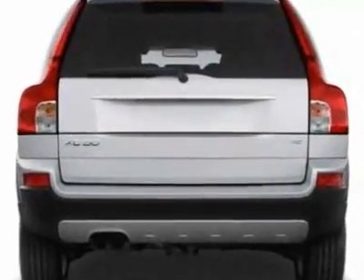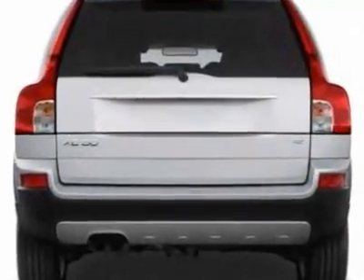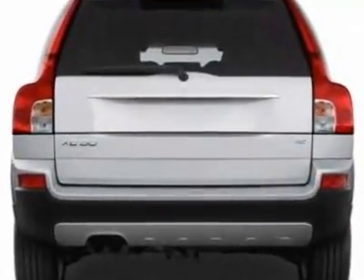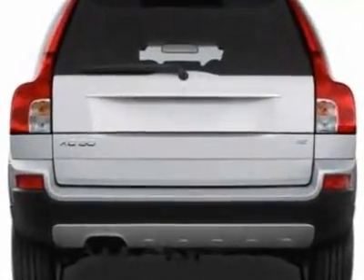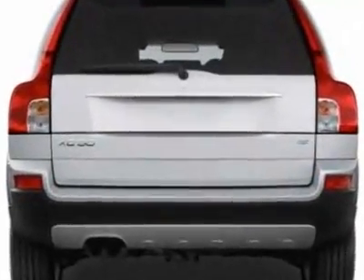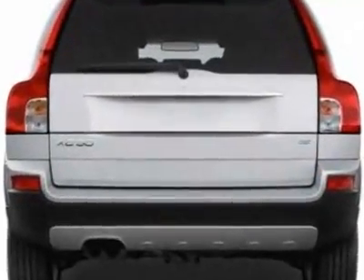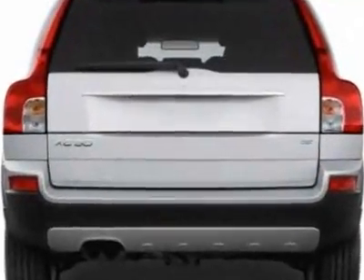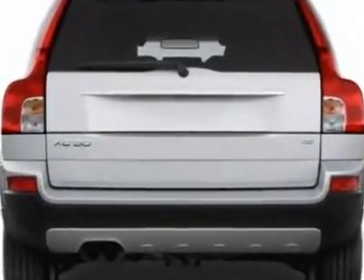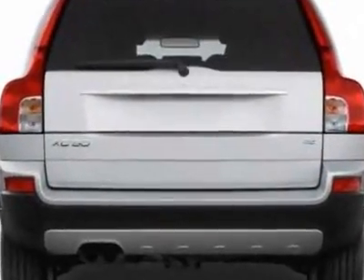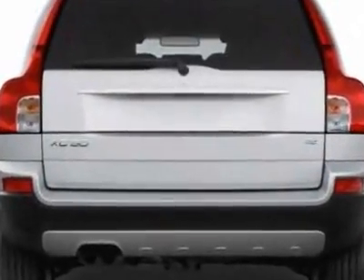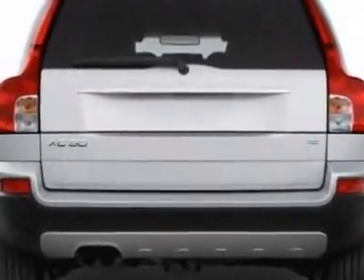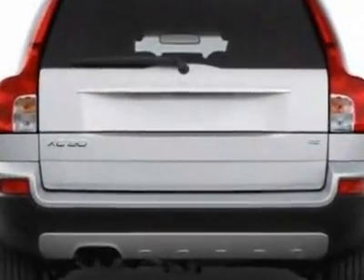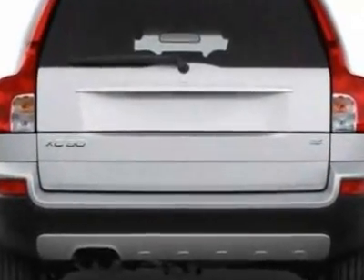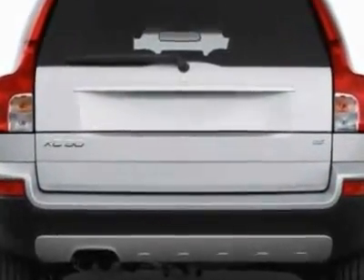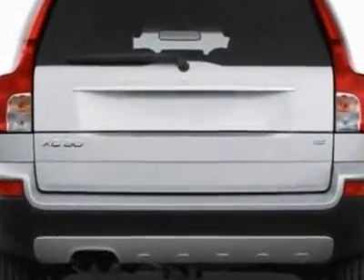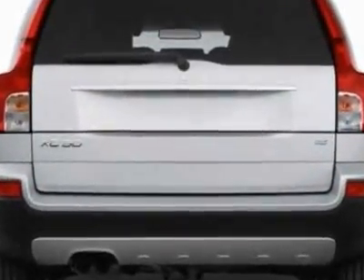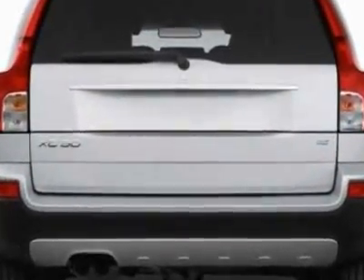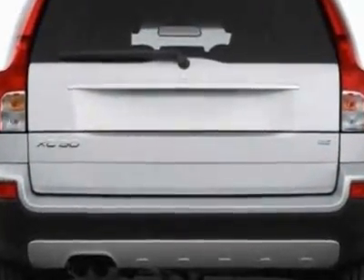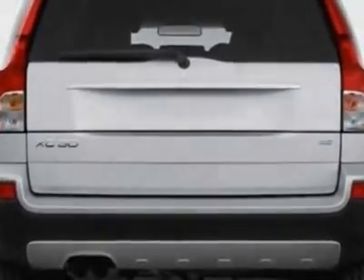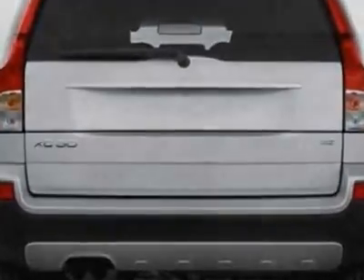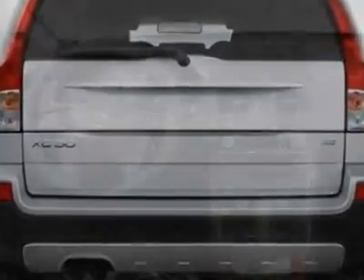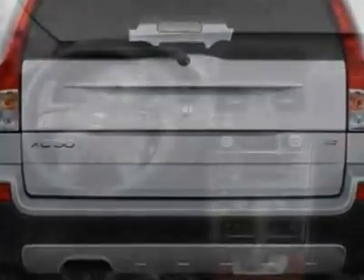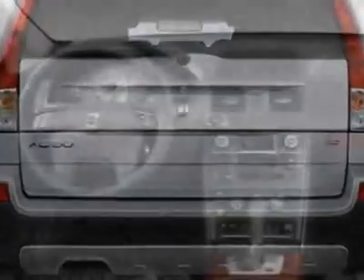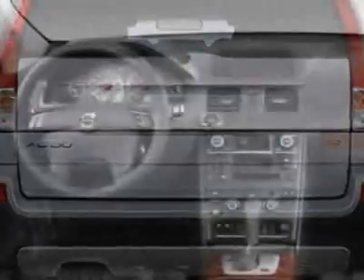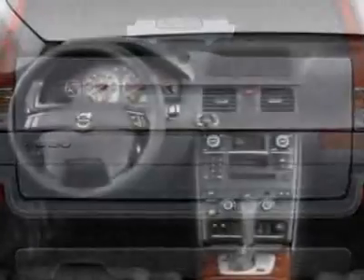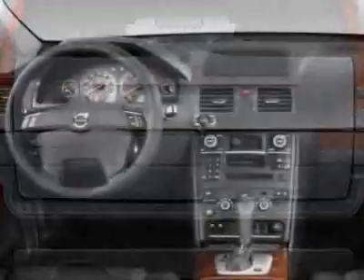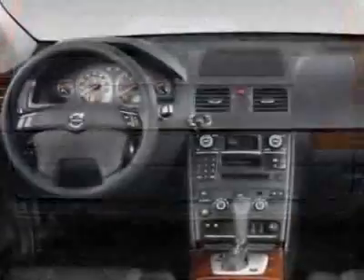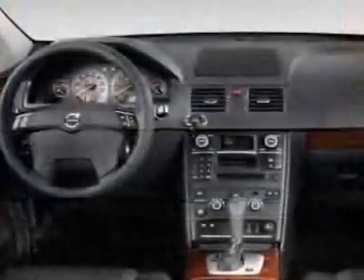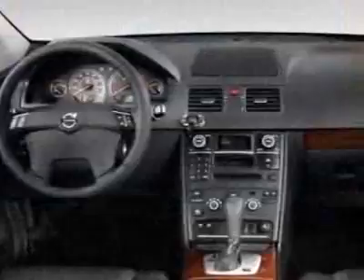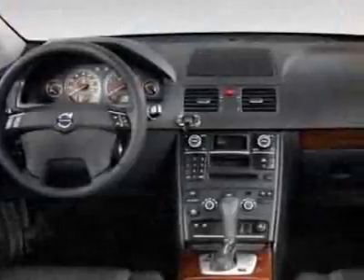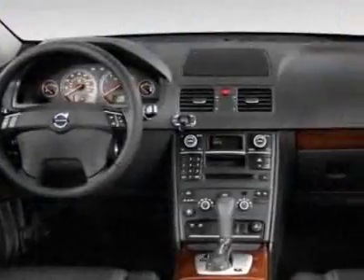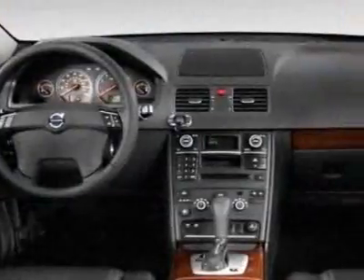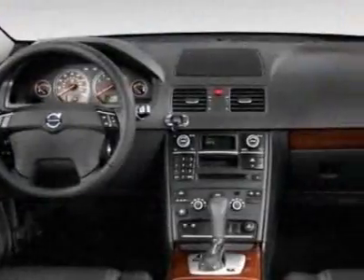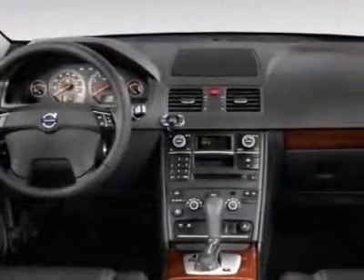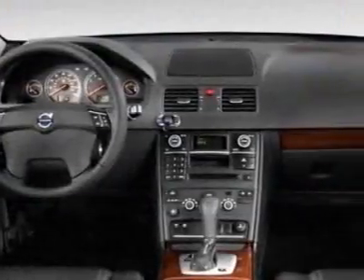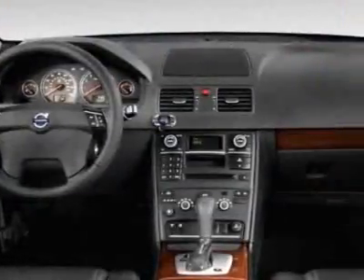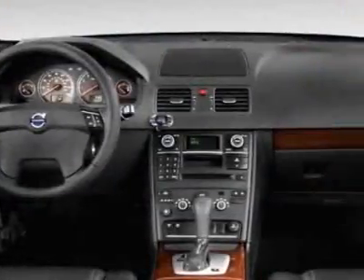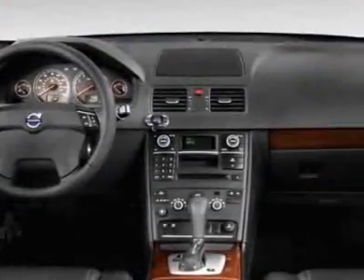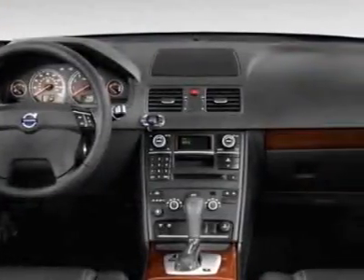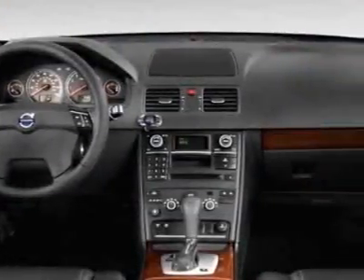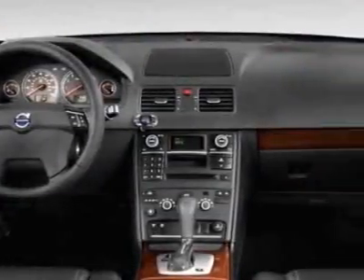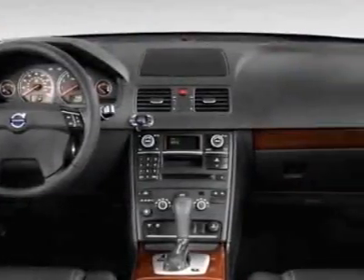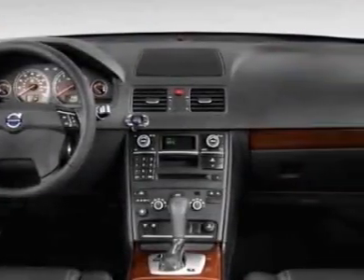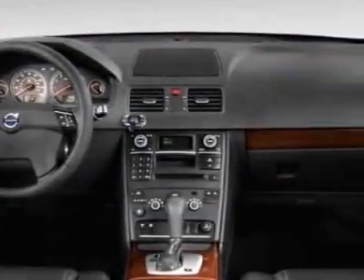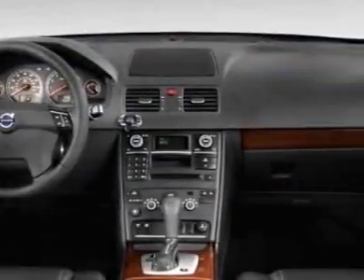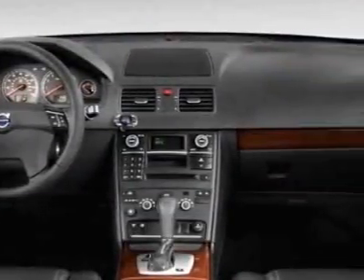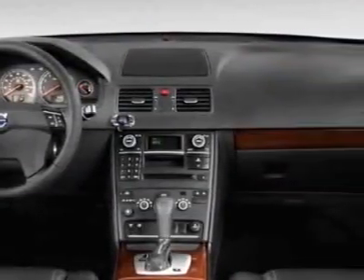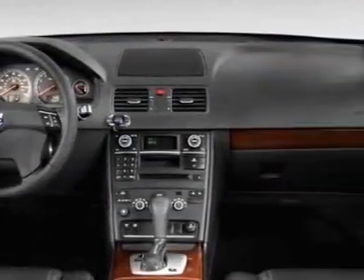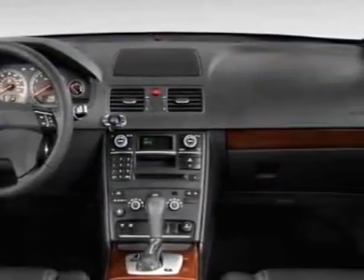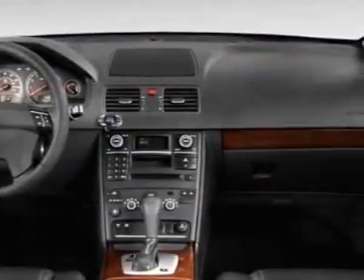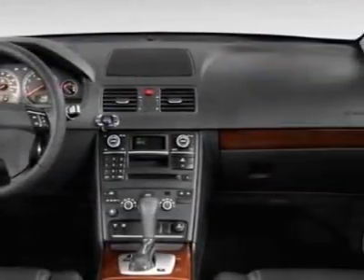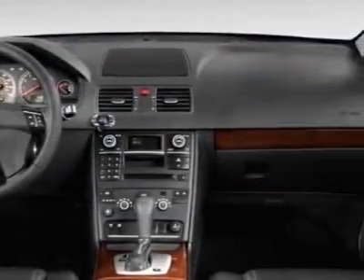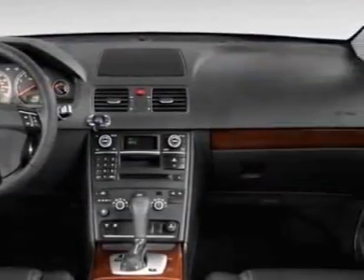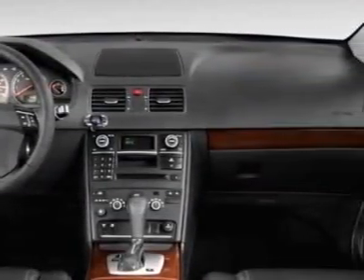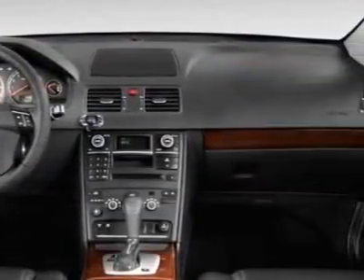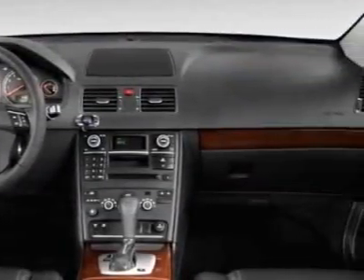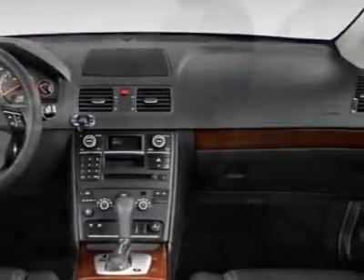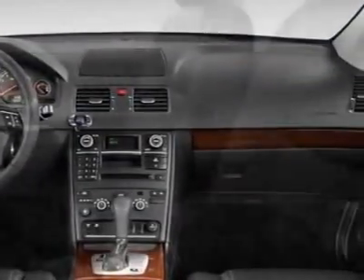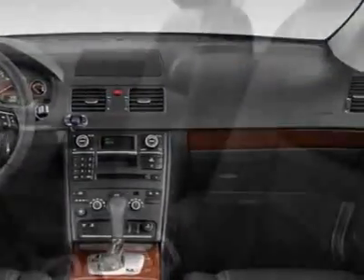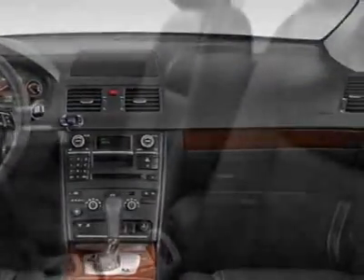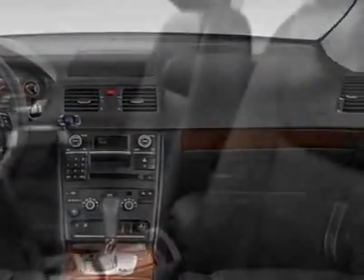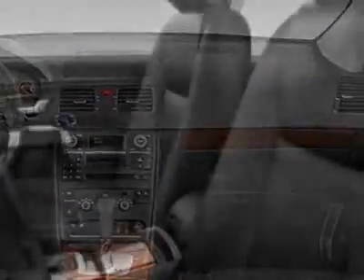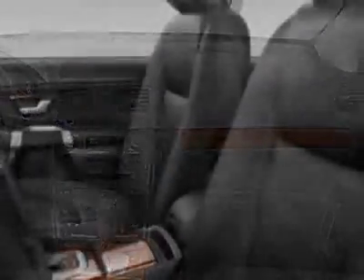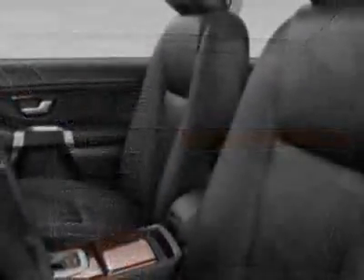Additional options for this vehicle include power locks, climate control, keyless entry, and daytime running lights.